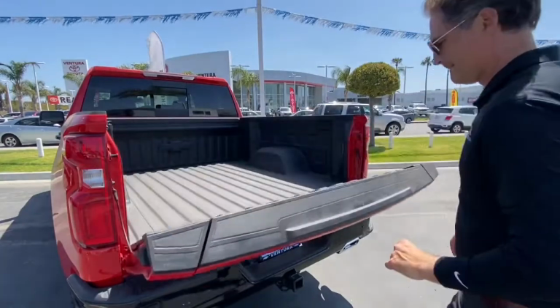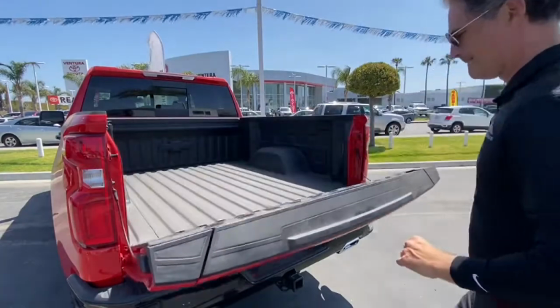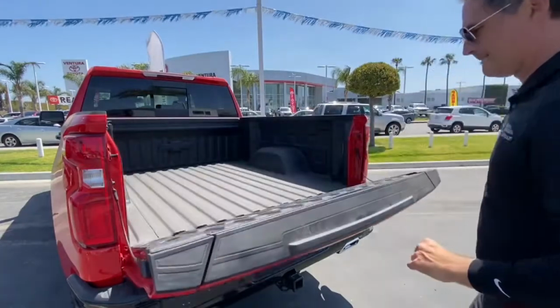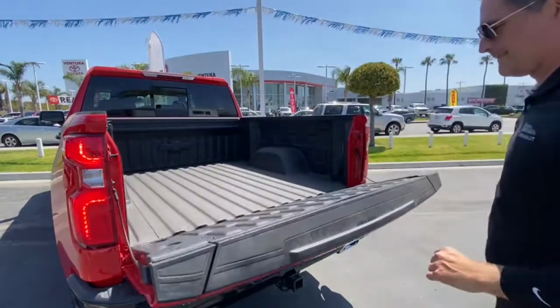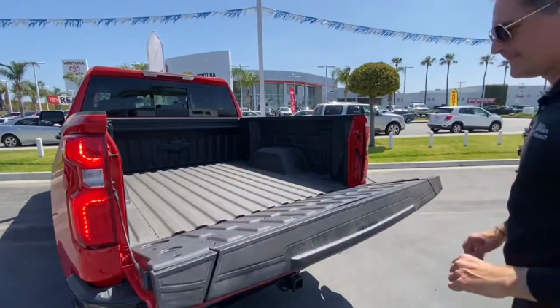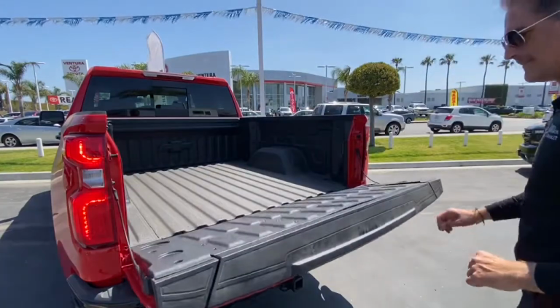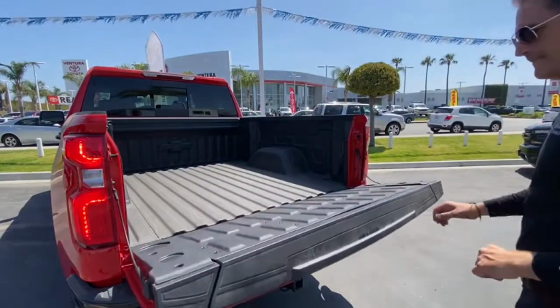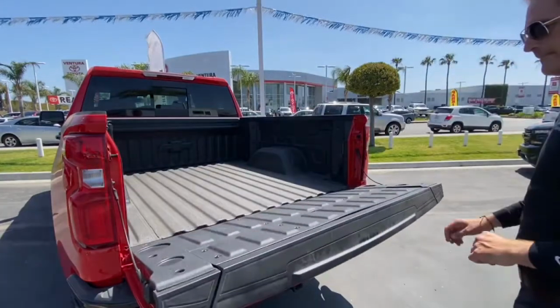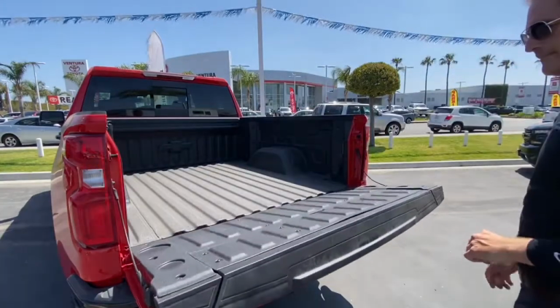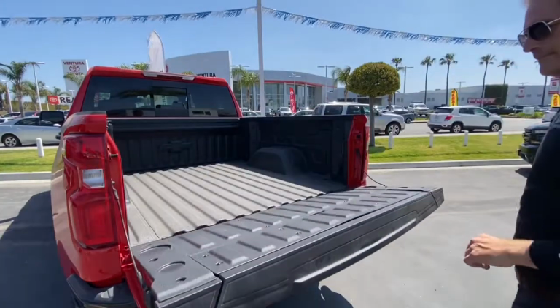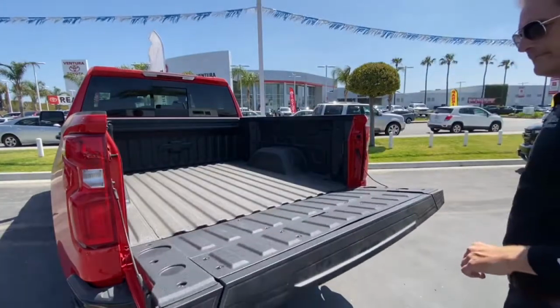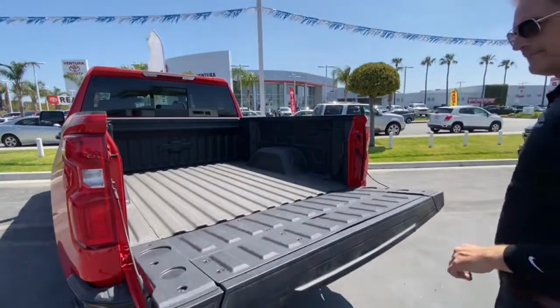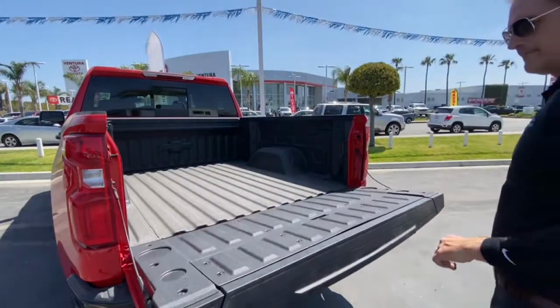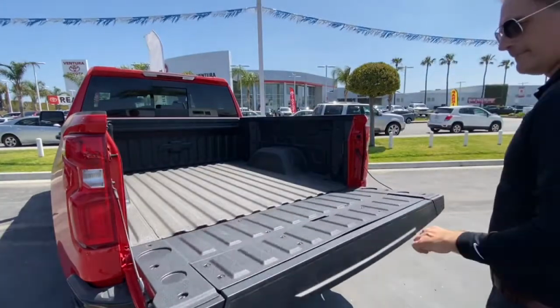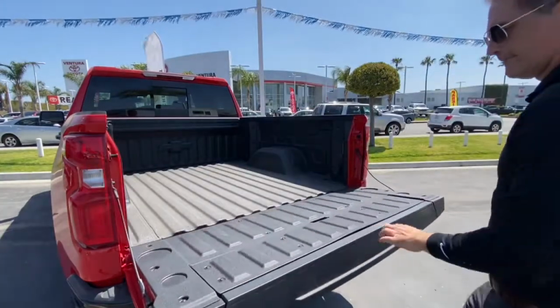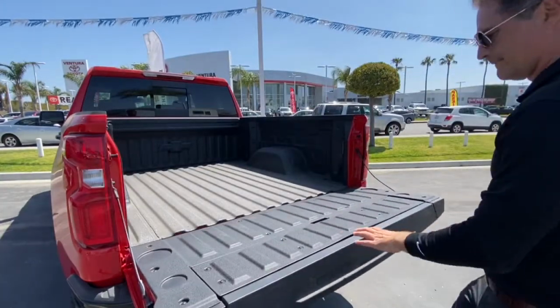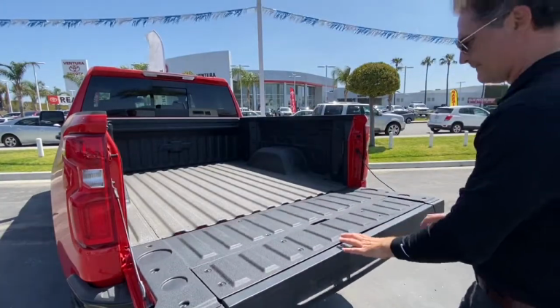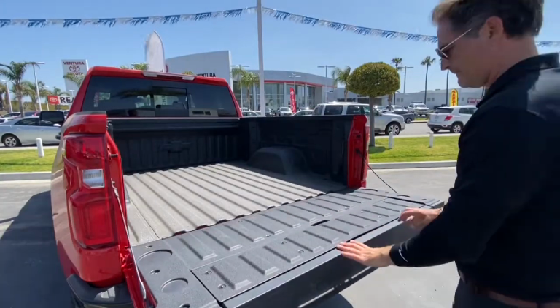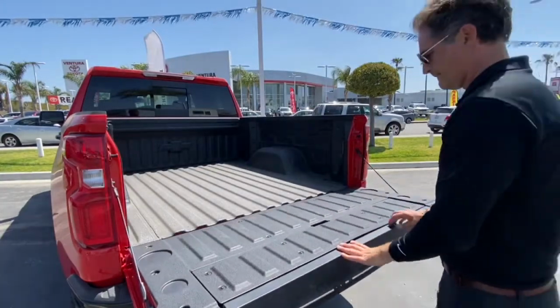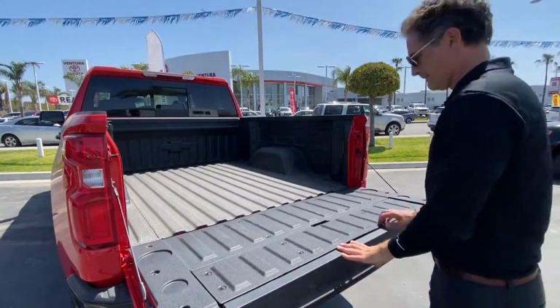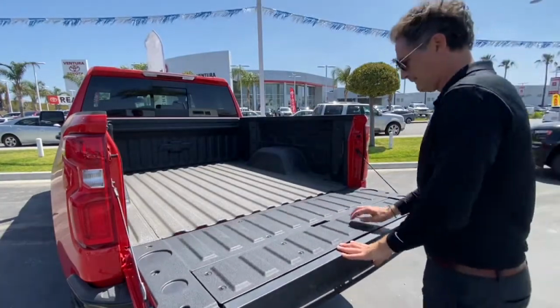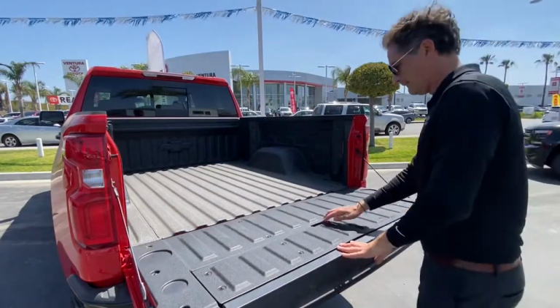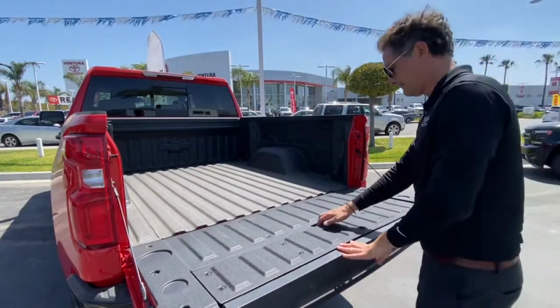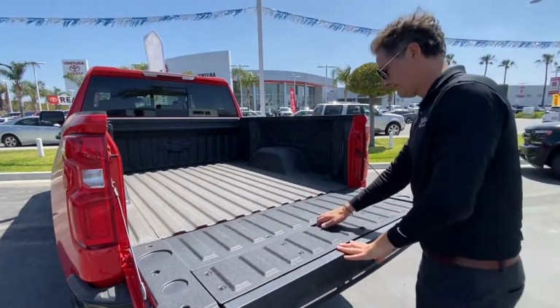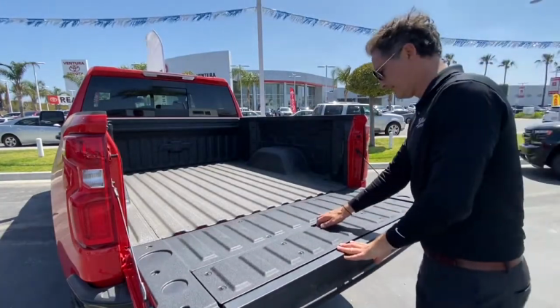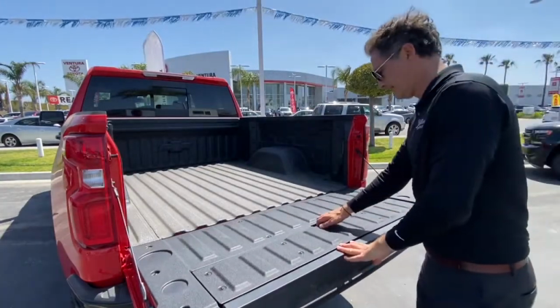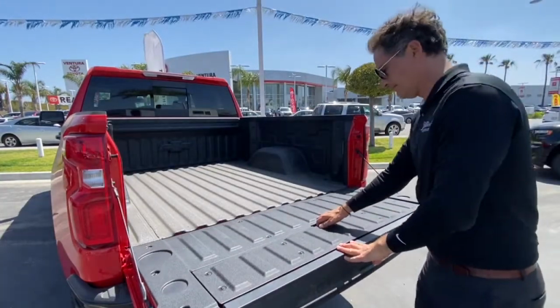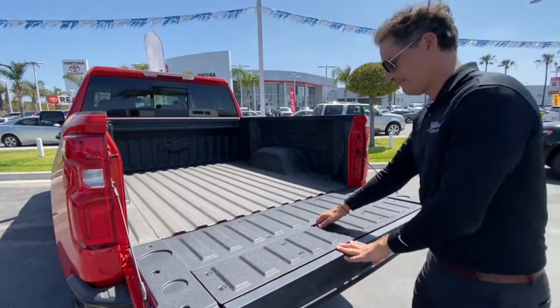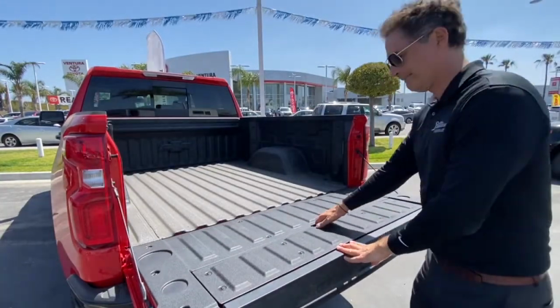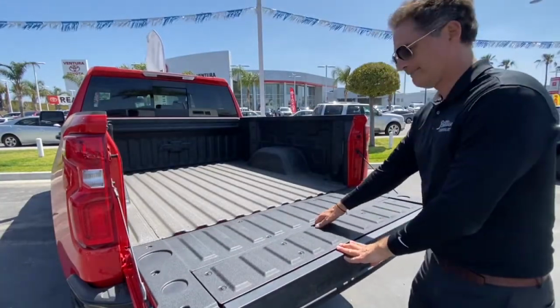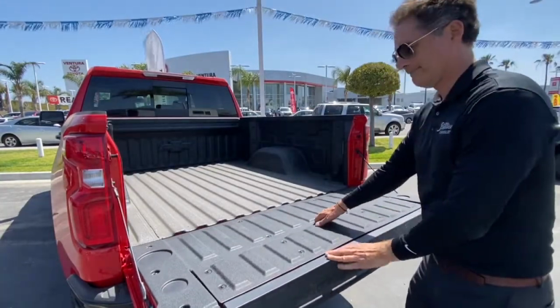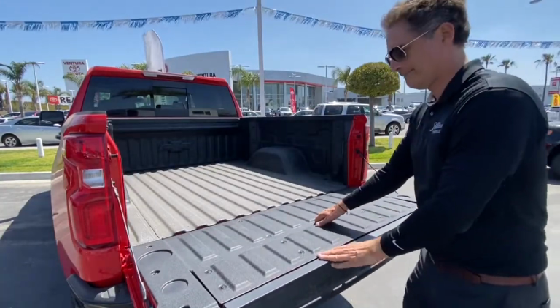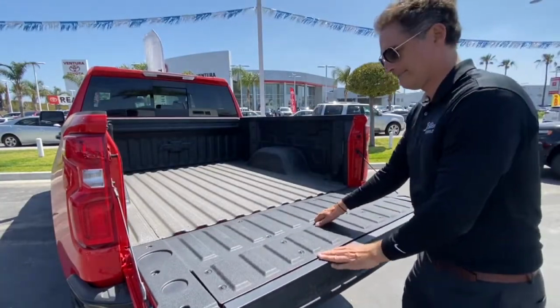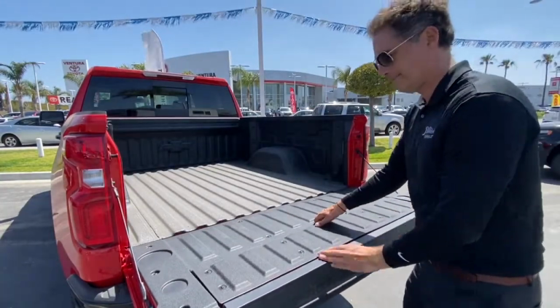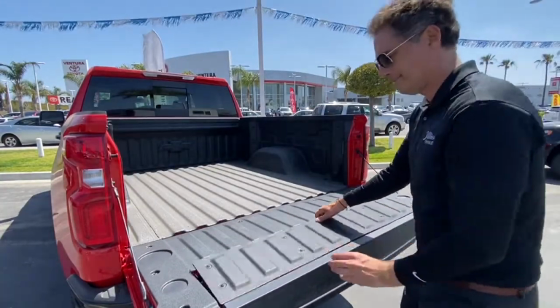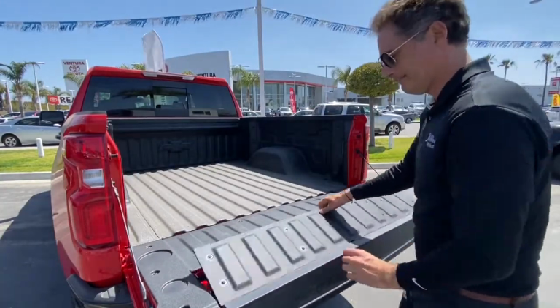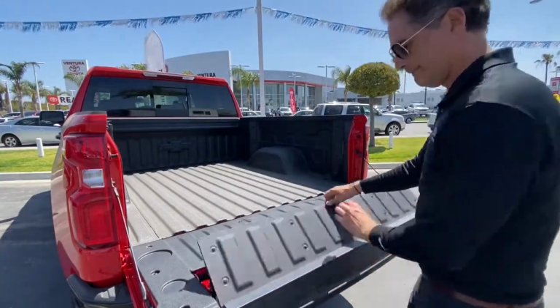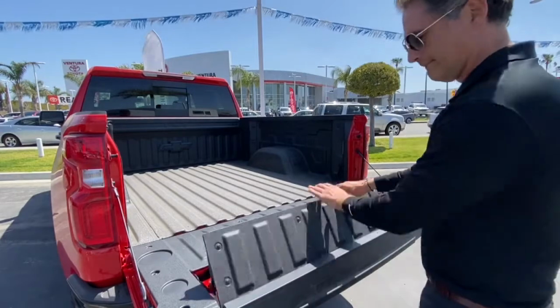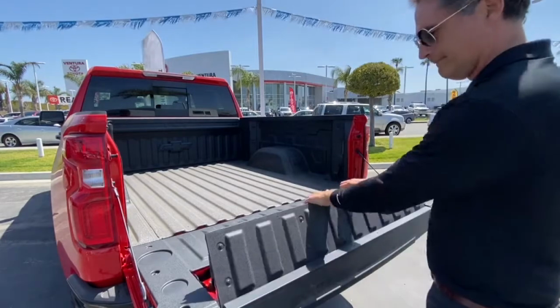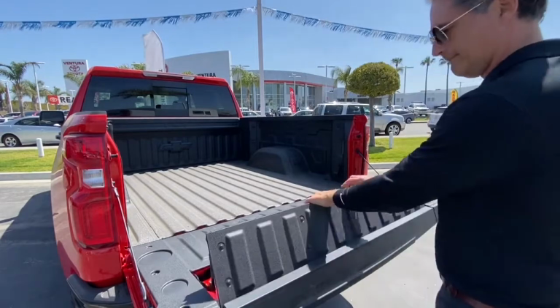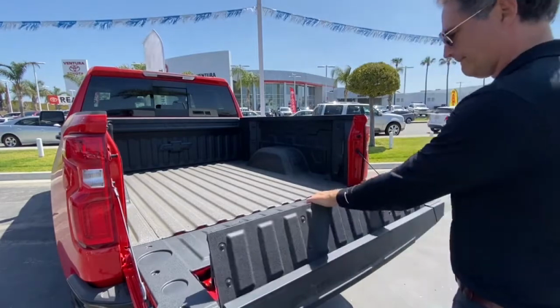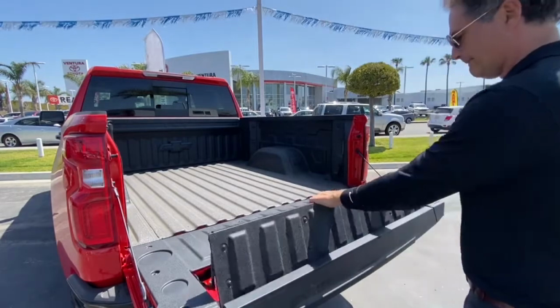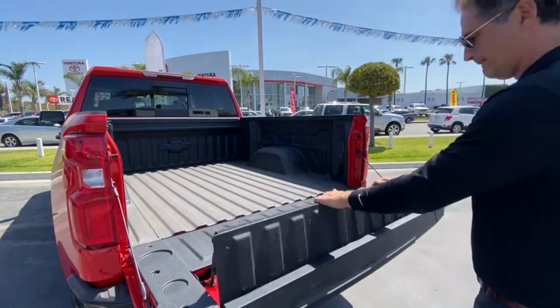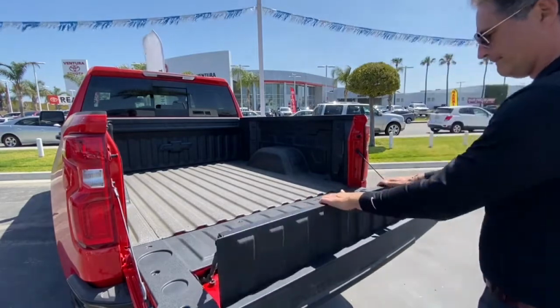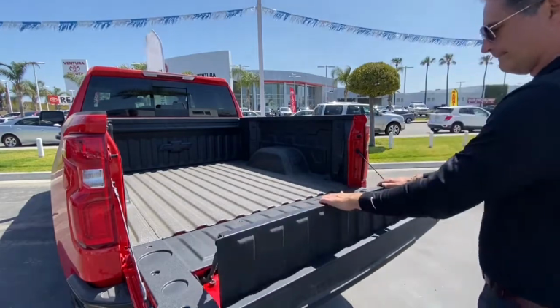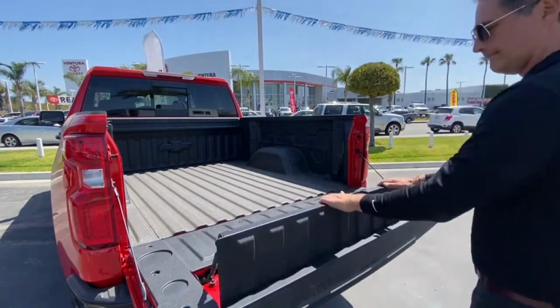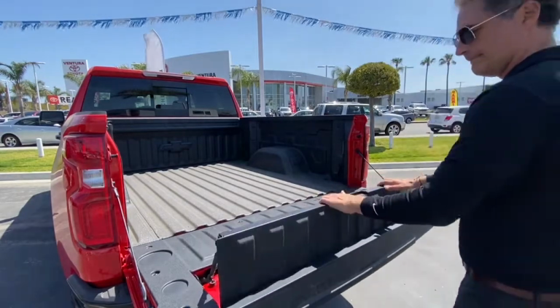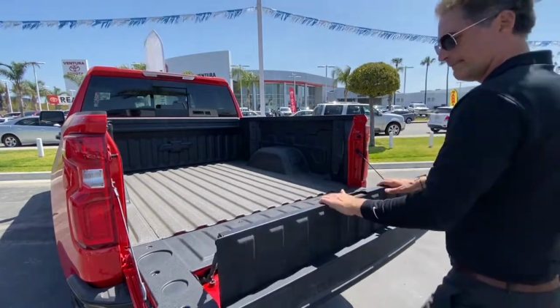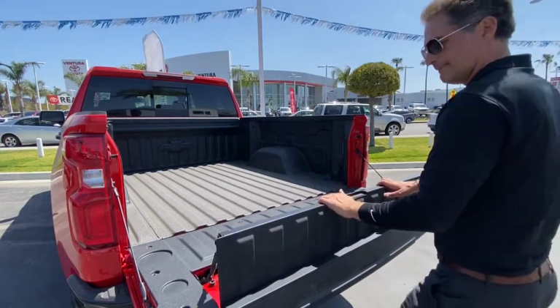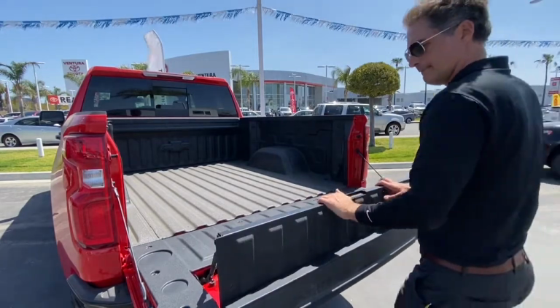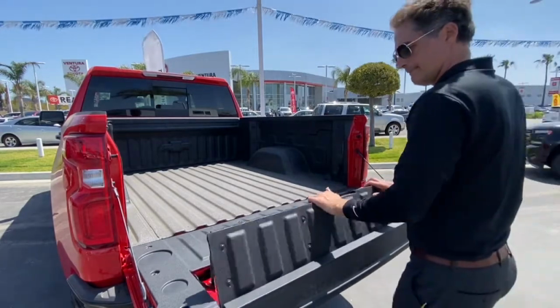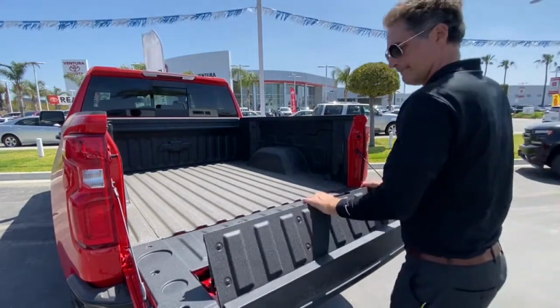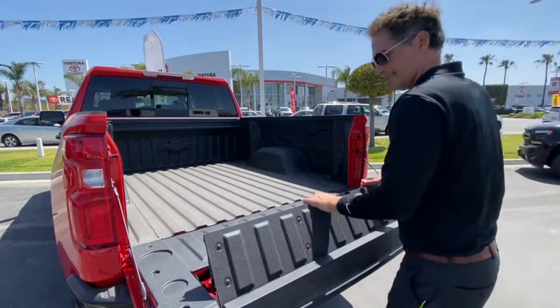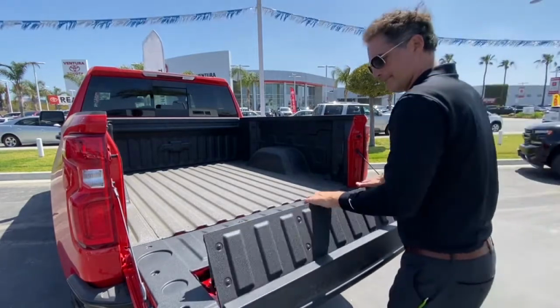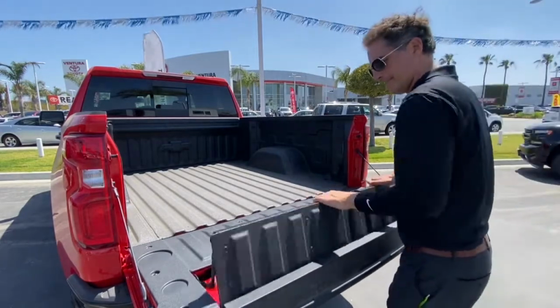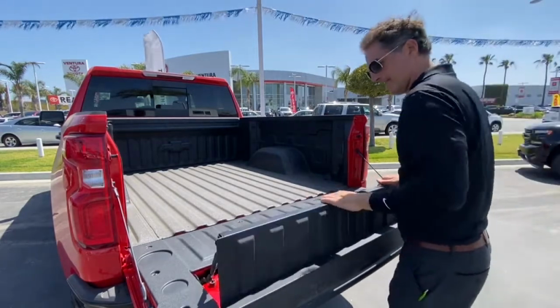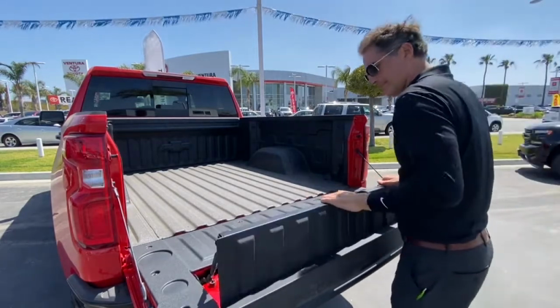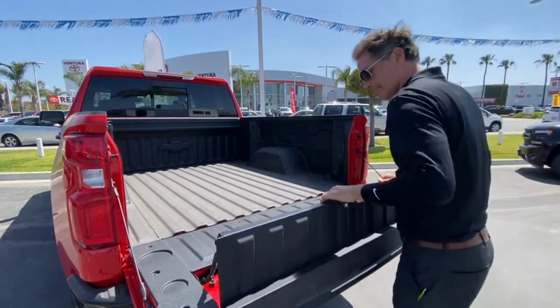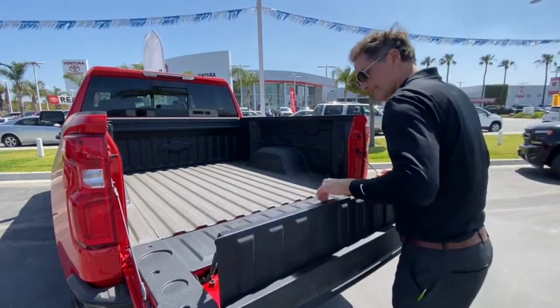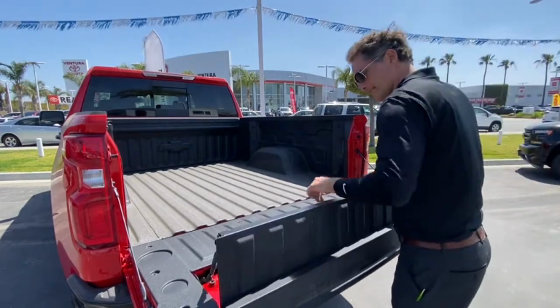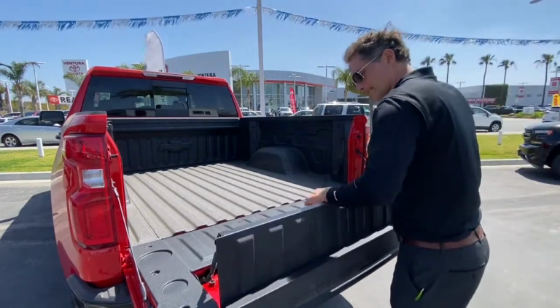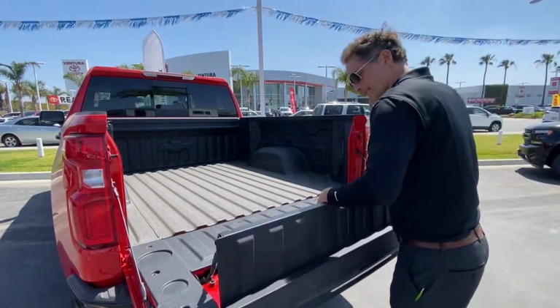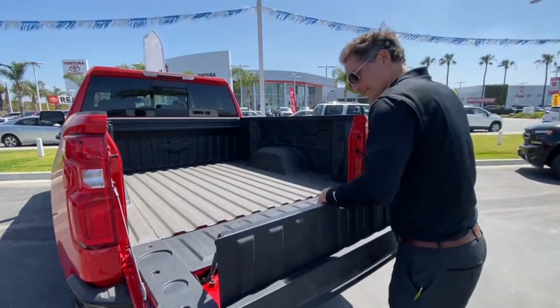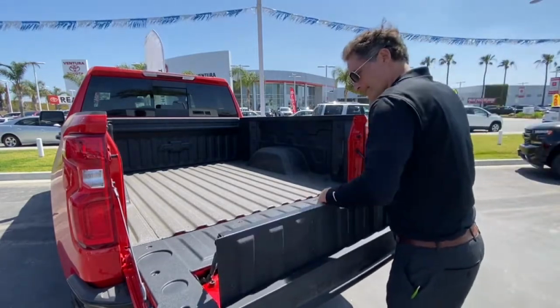Number two — I call this the stopper. If you need a piece of plywood or something, put it right there and it stops it. Works for a bike too.